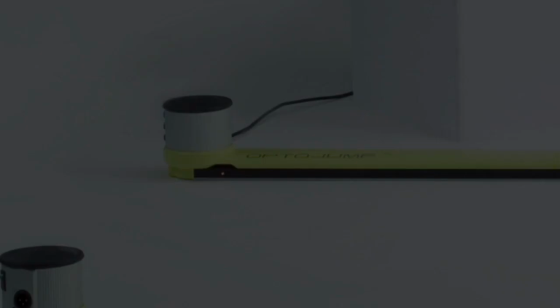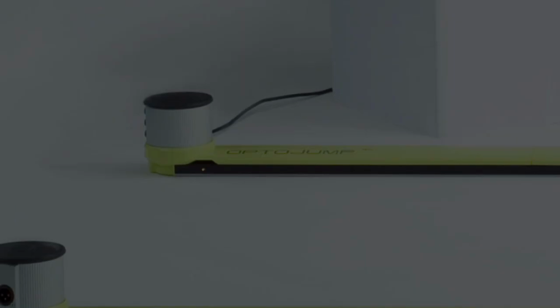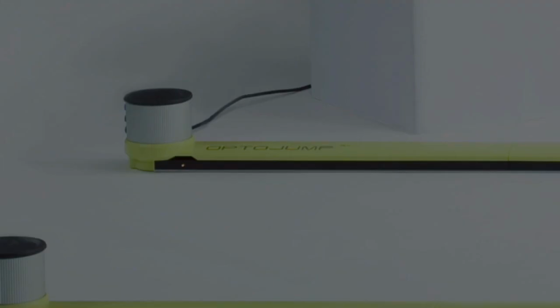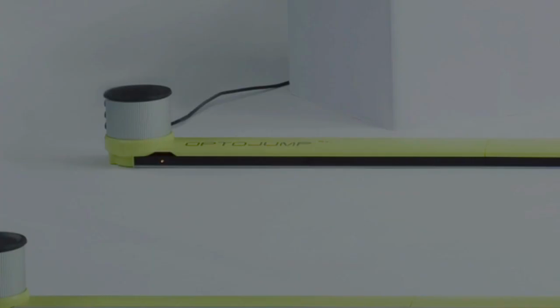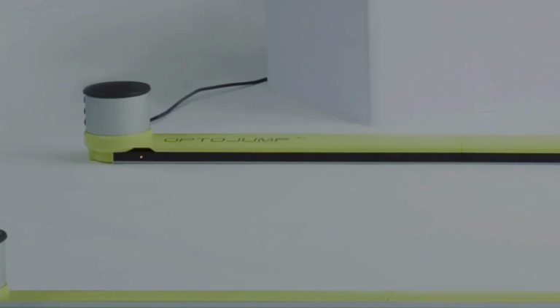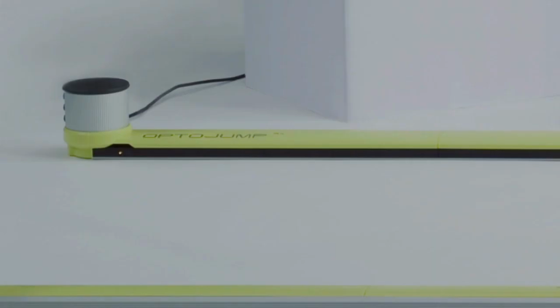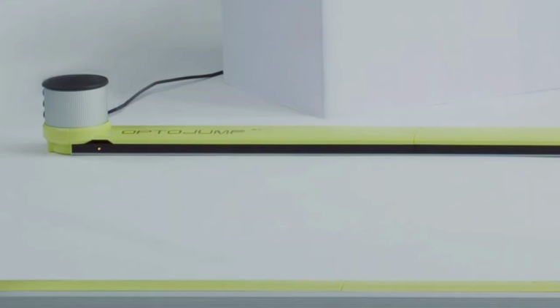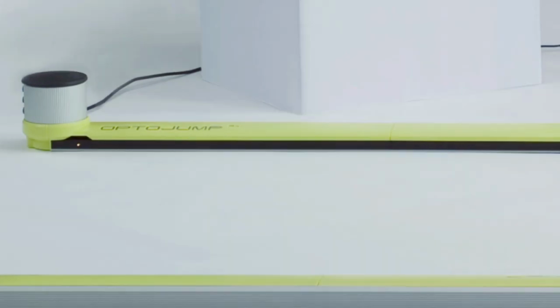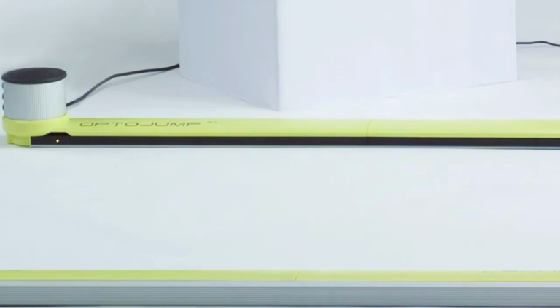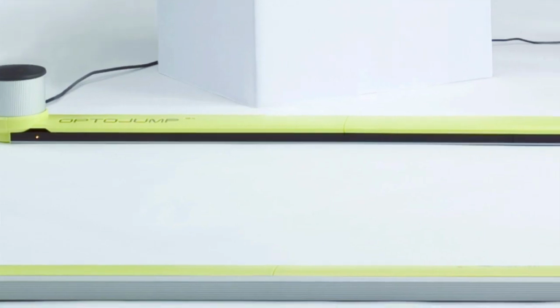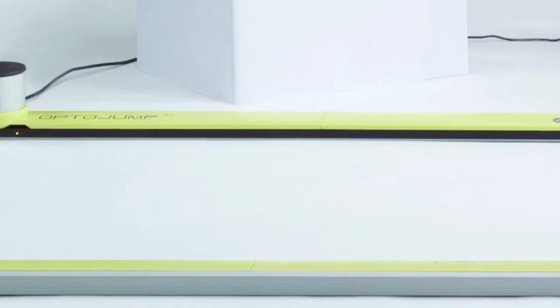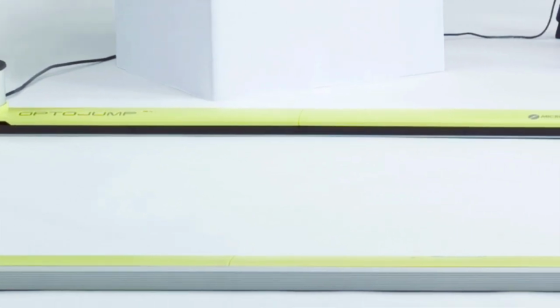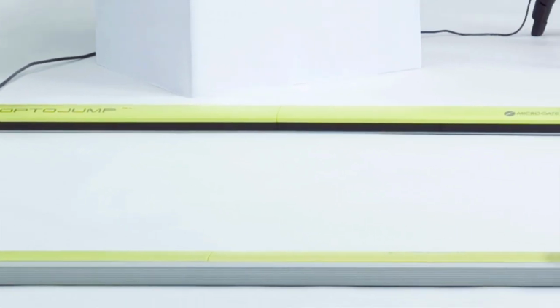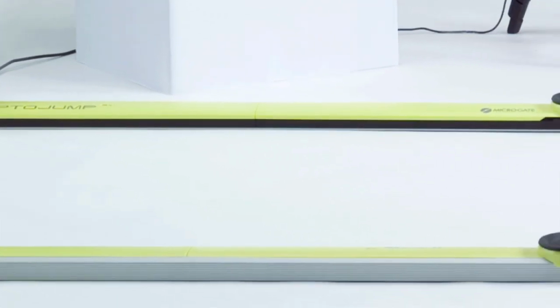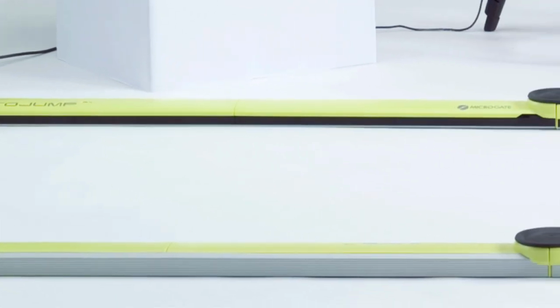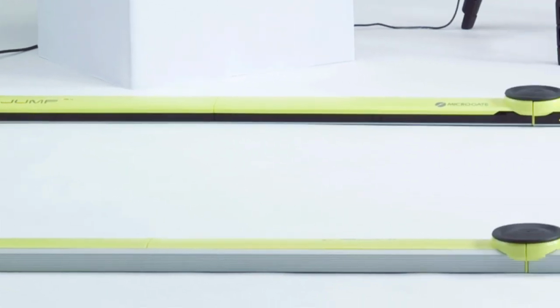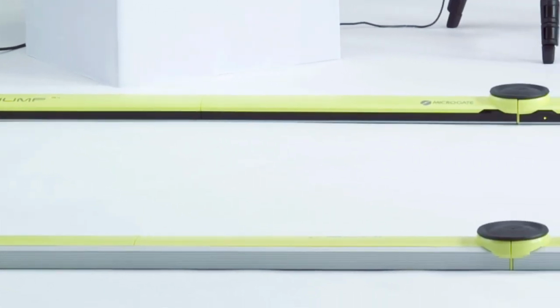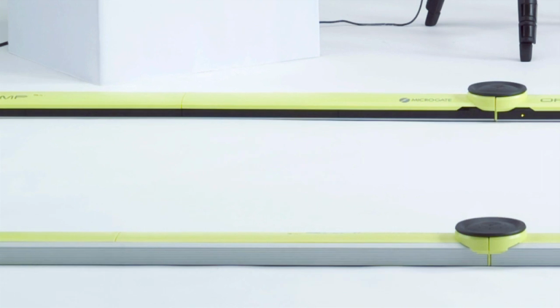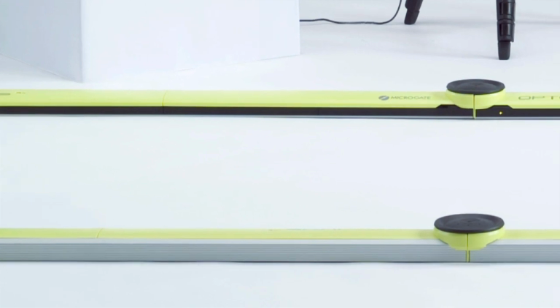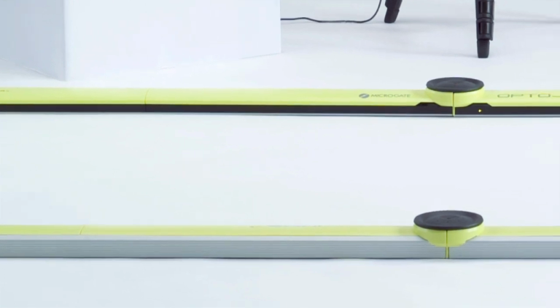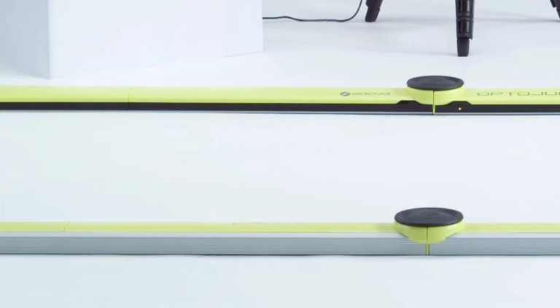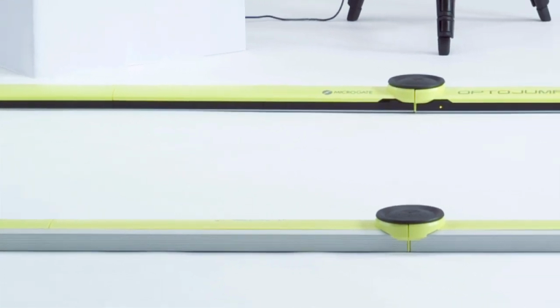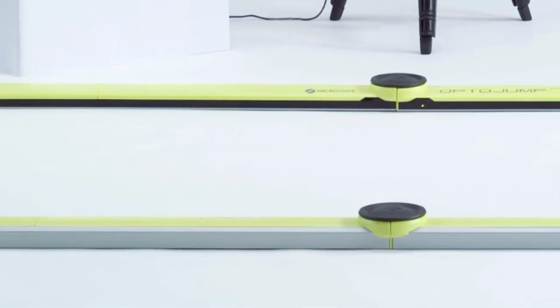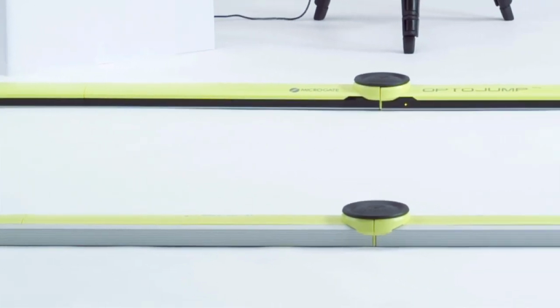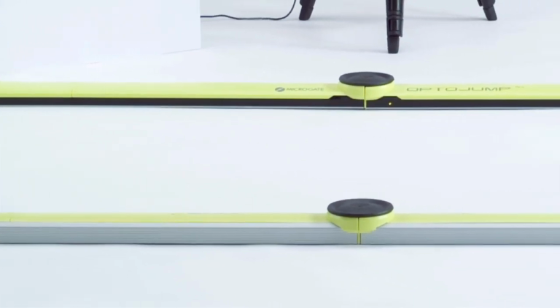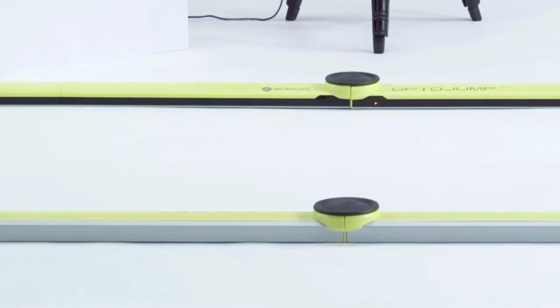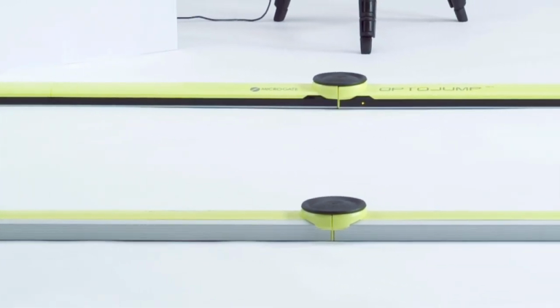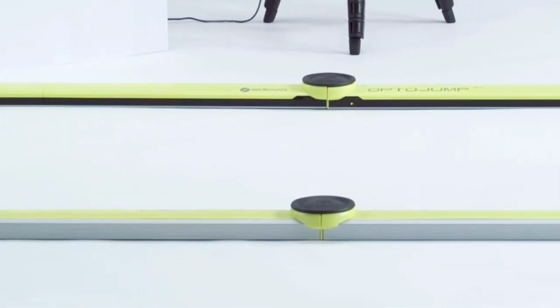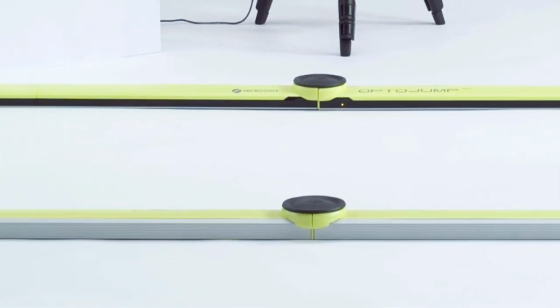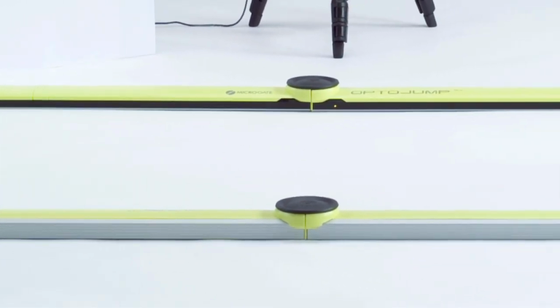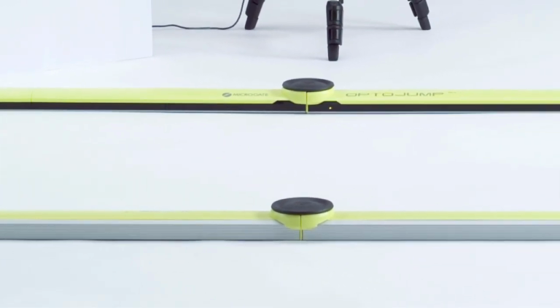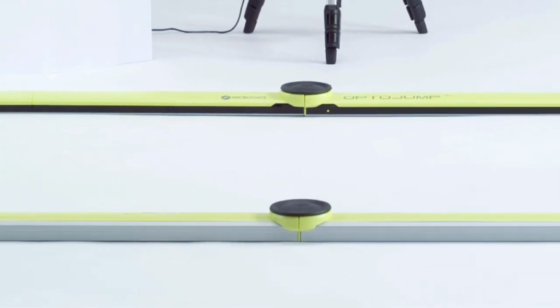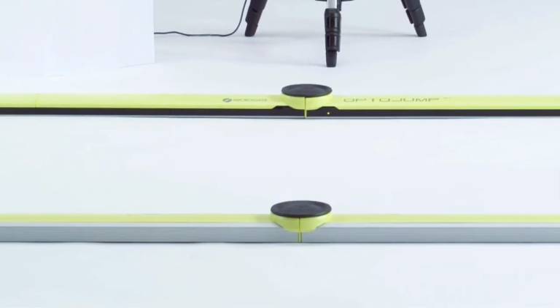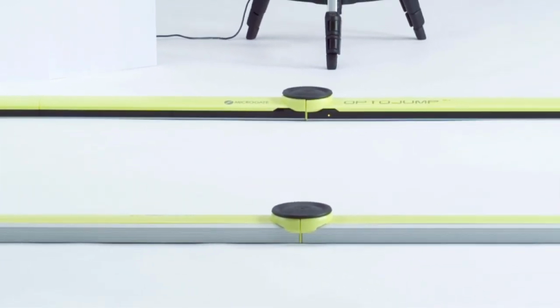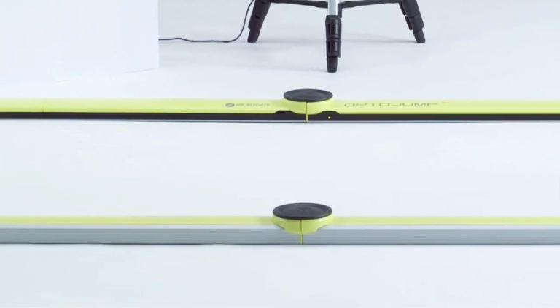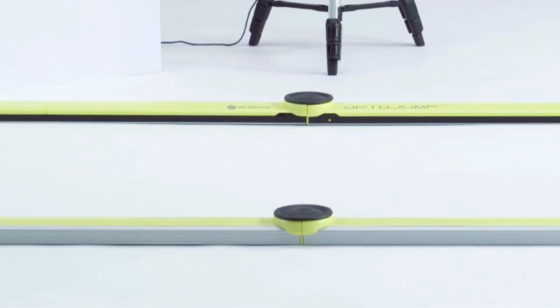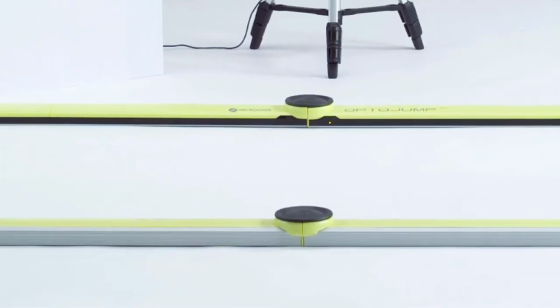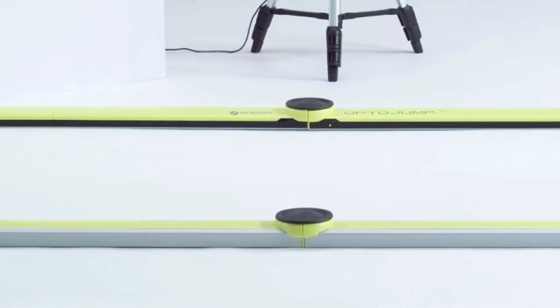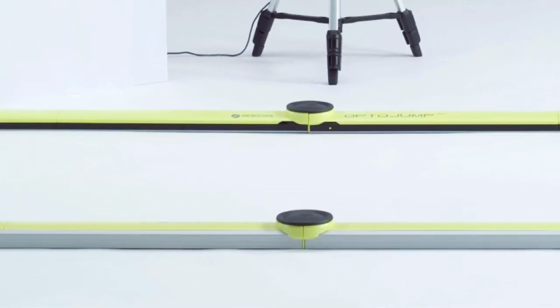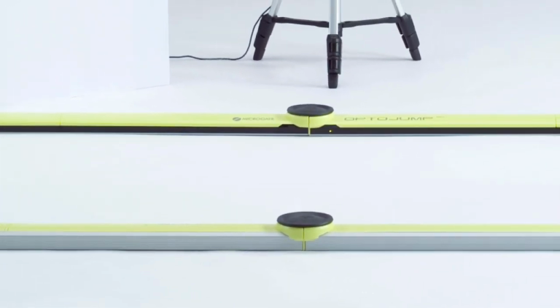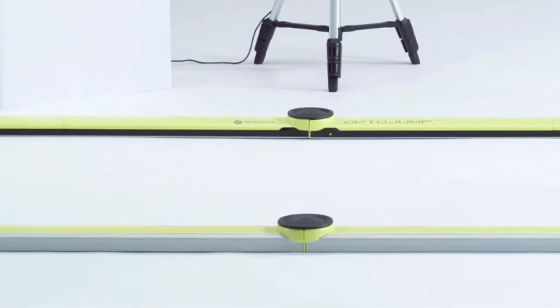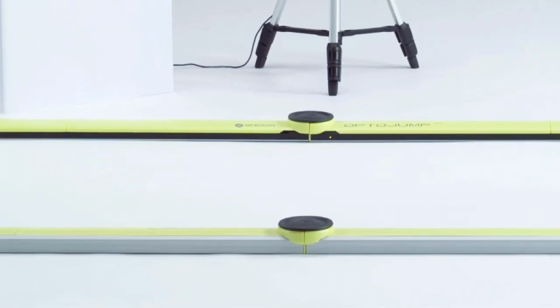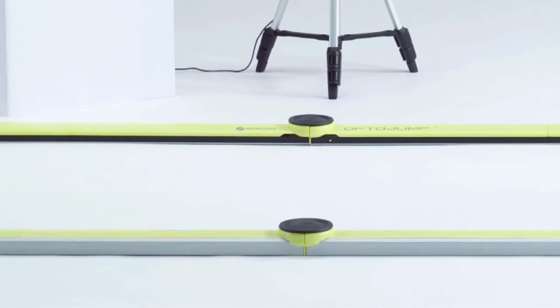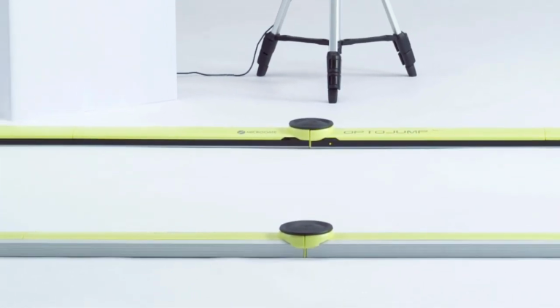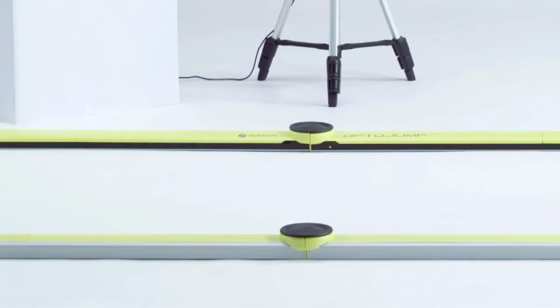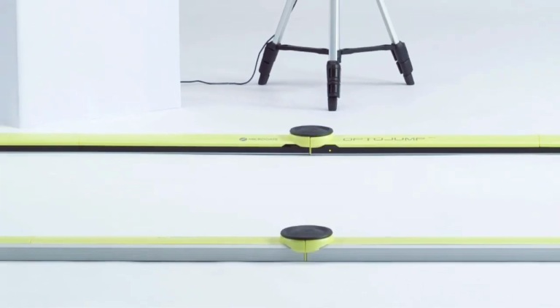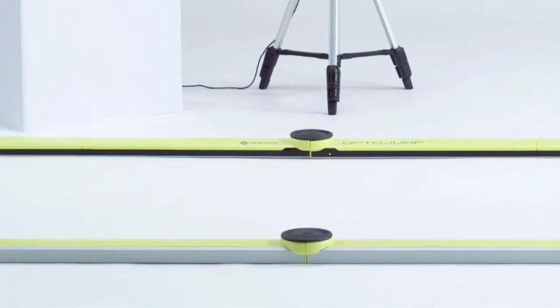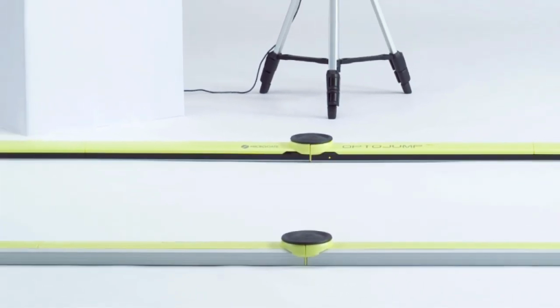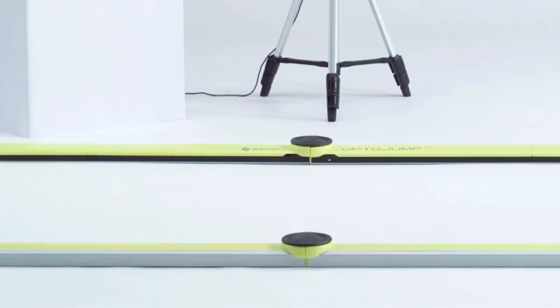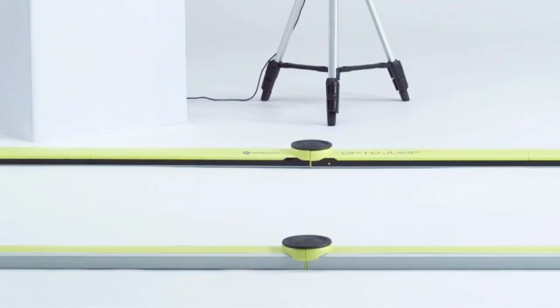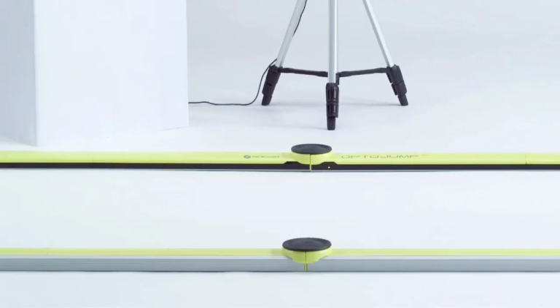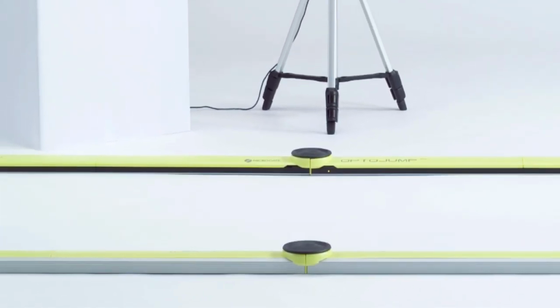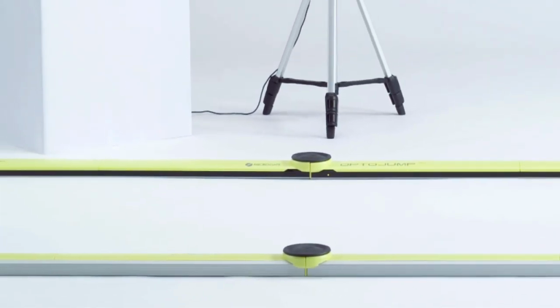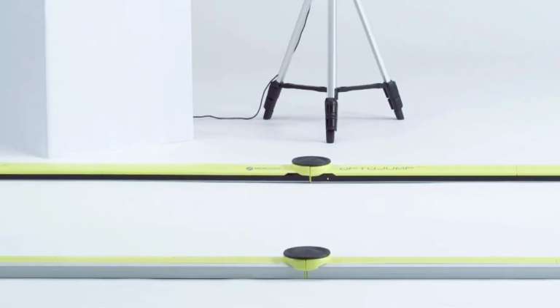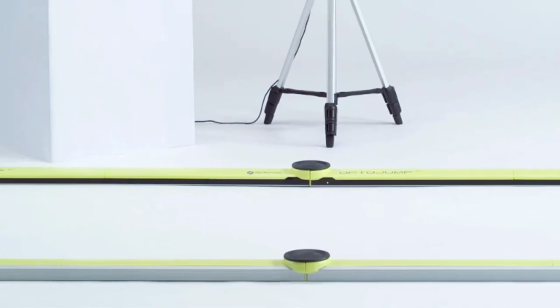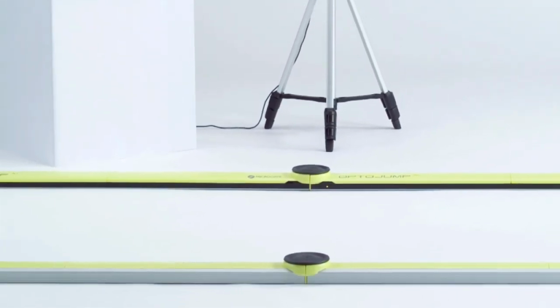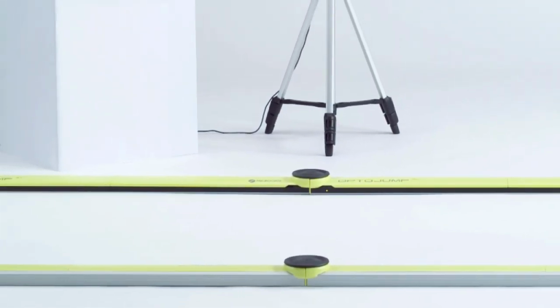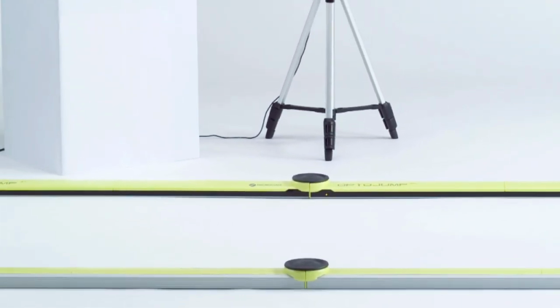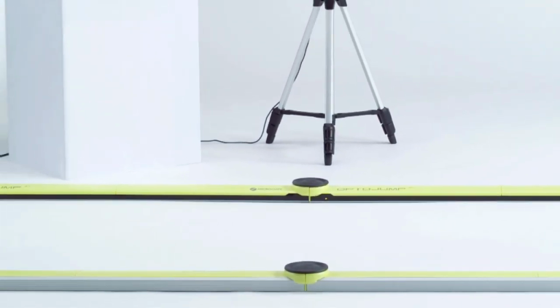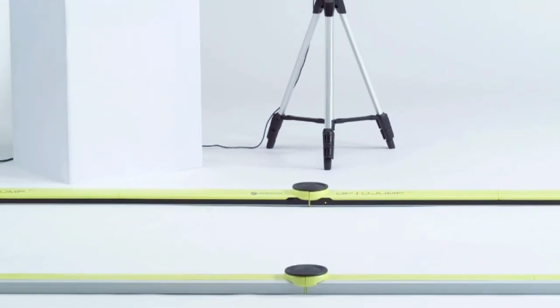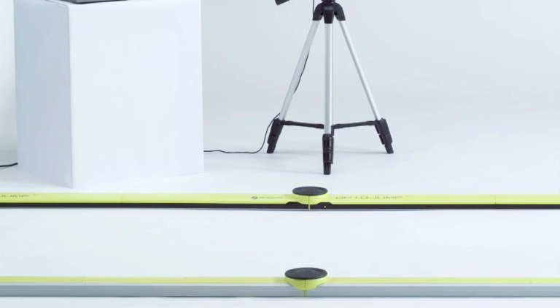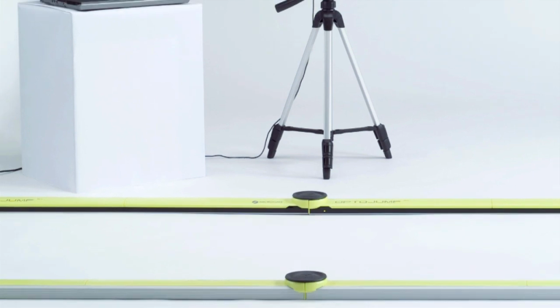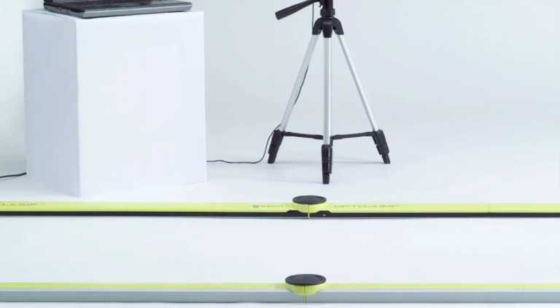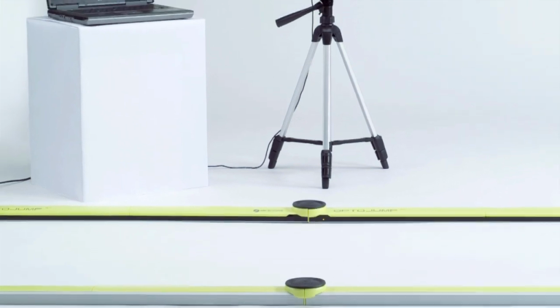OptoJump Next is an innovative analysis and measurement system, a complete revolution in sports training methodology.